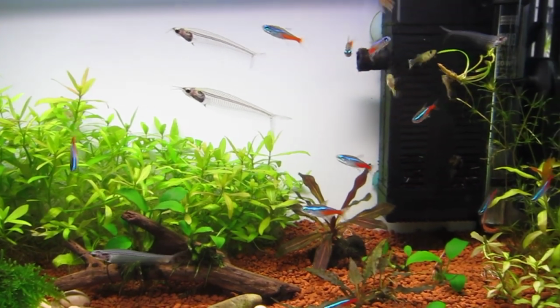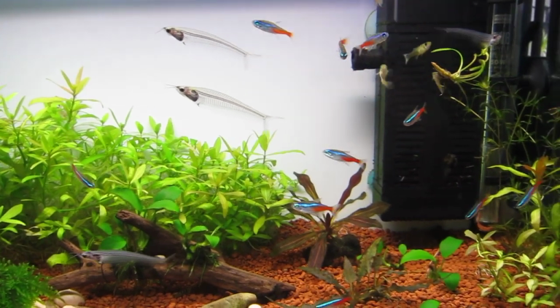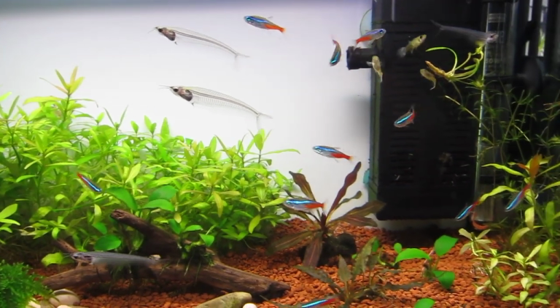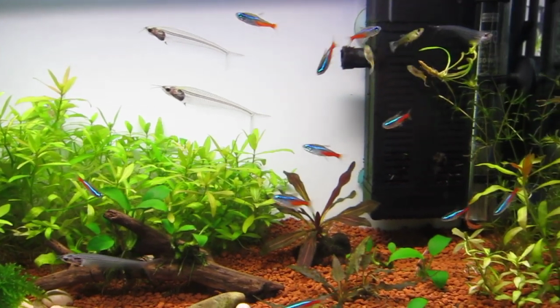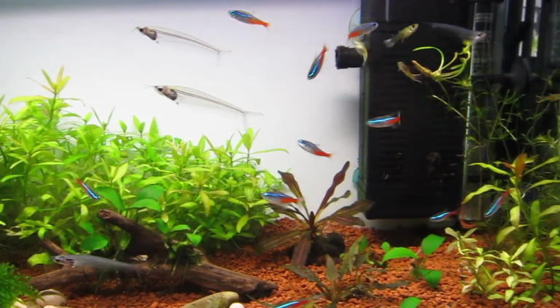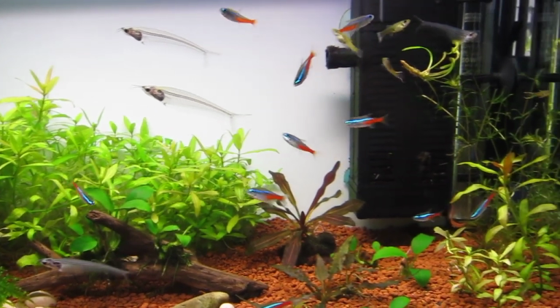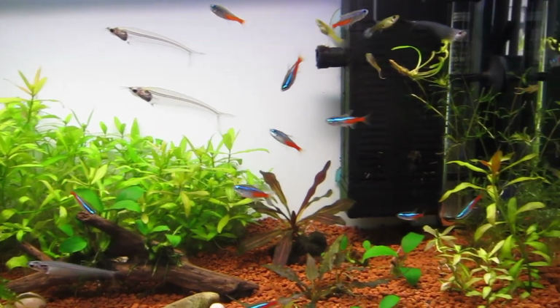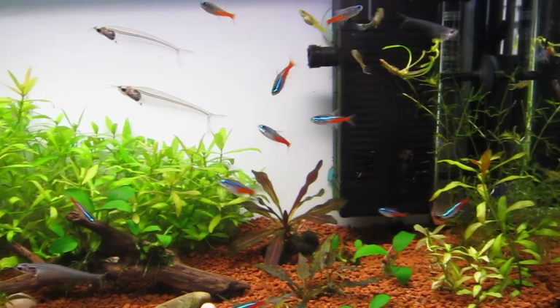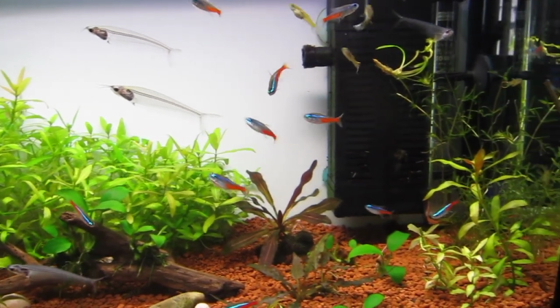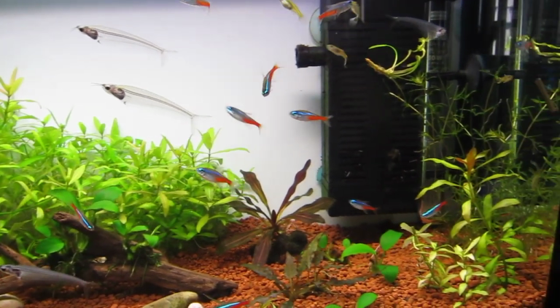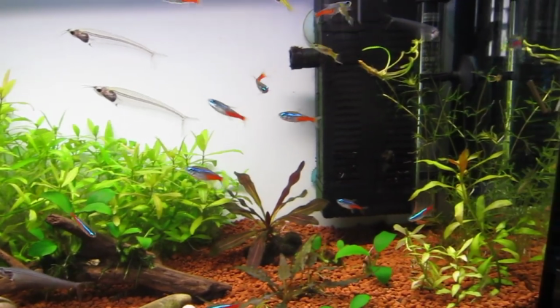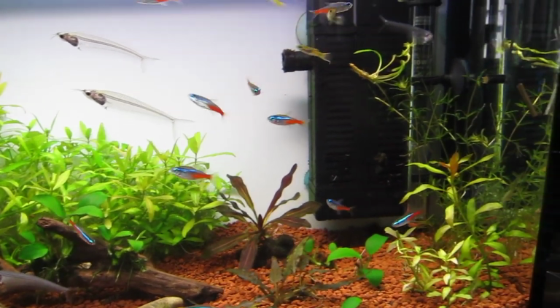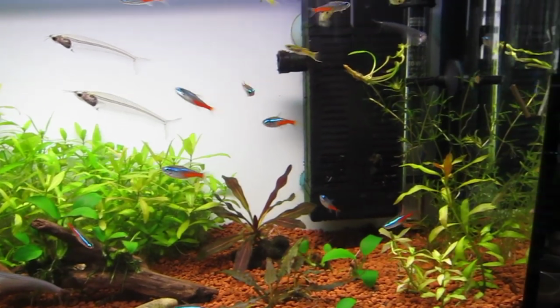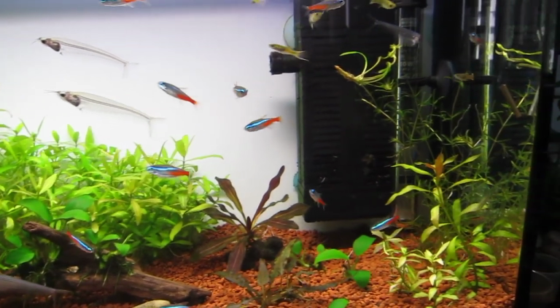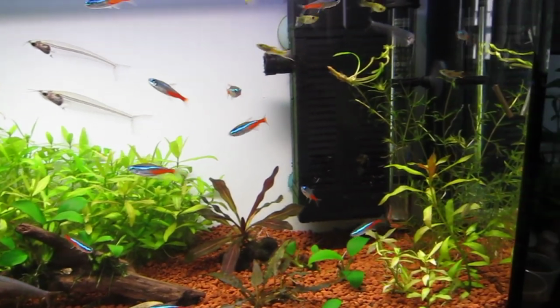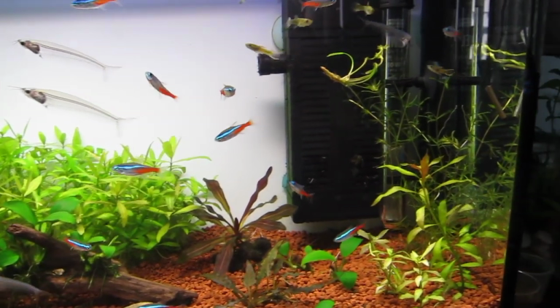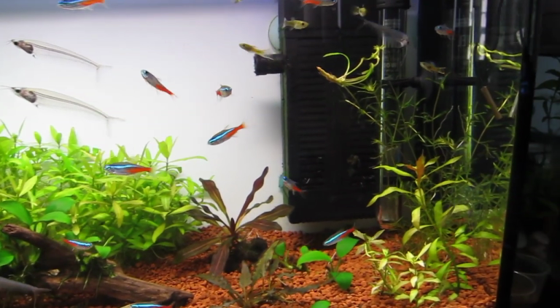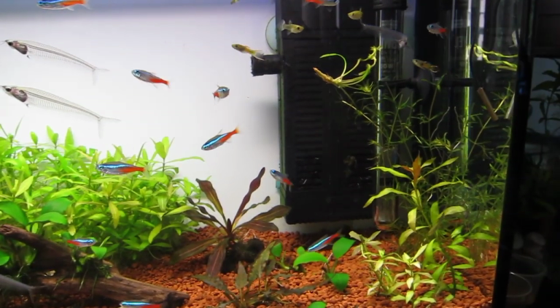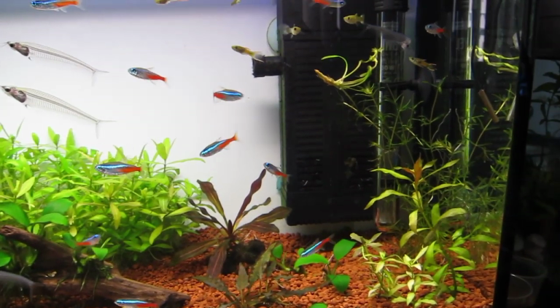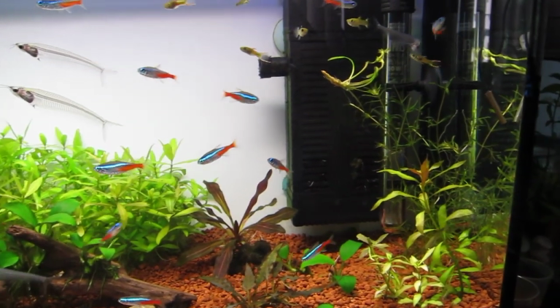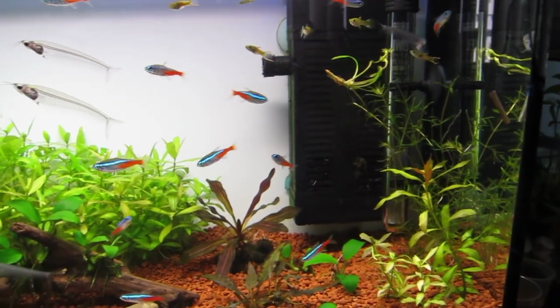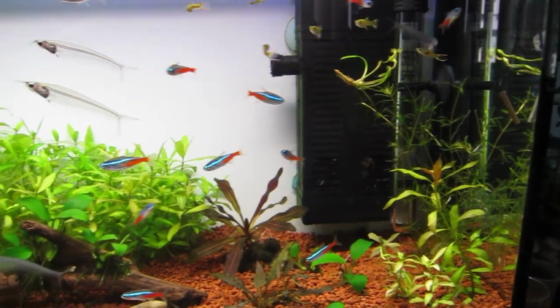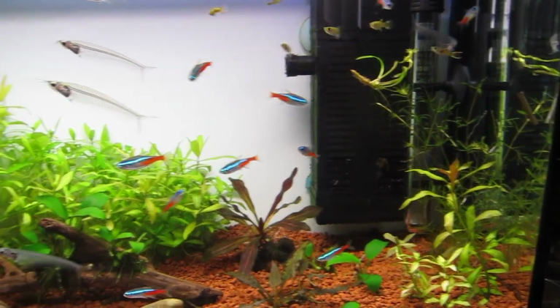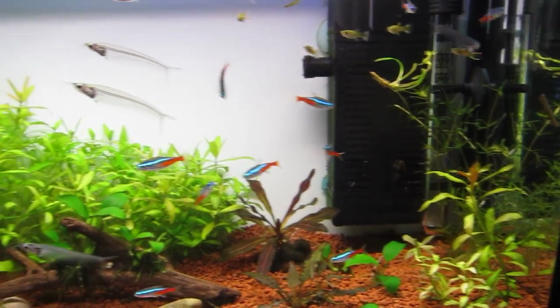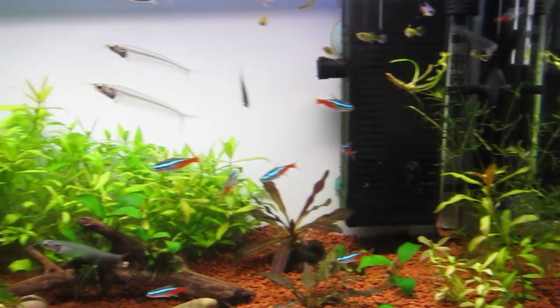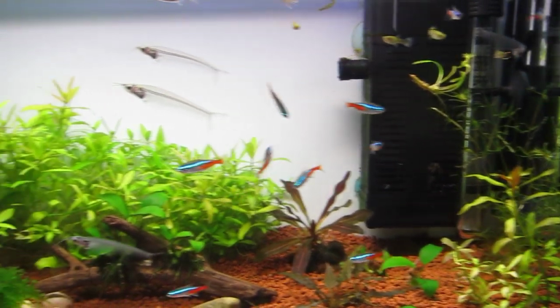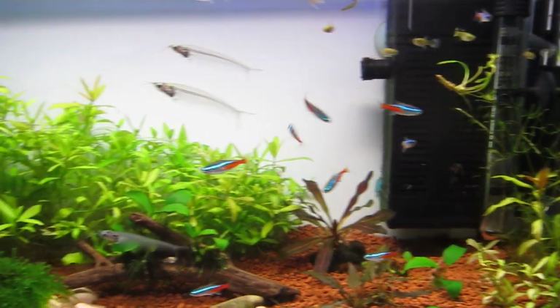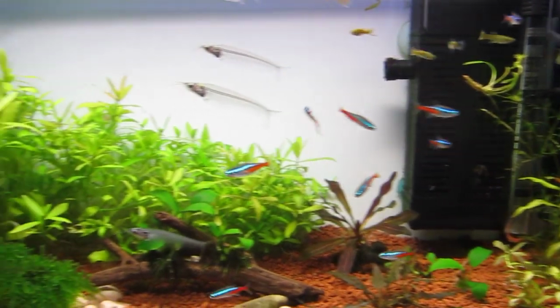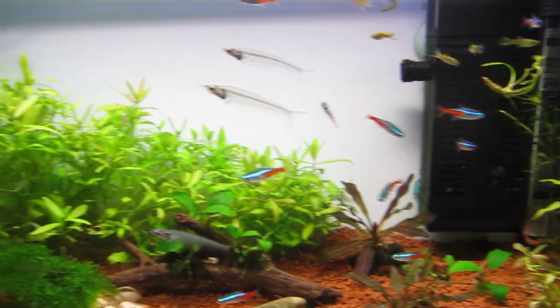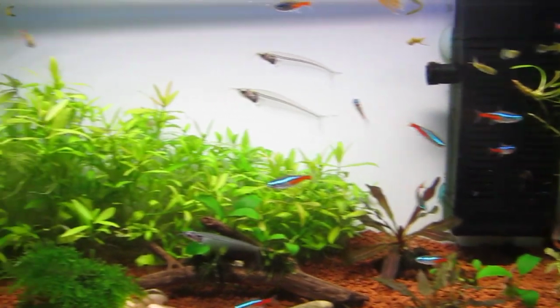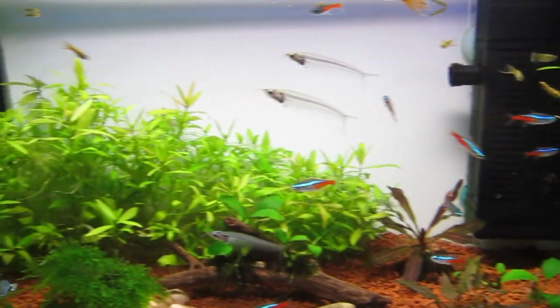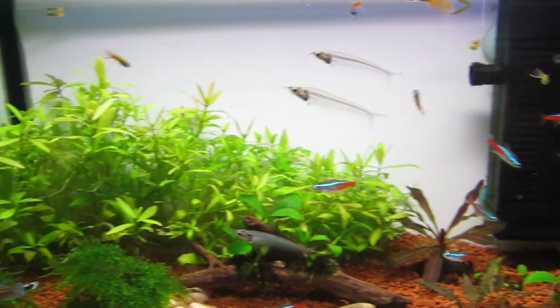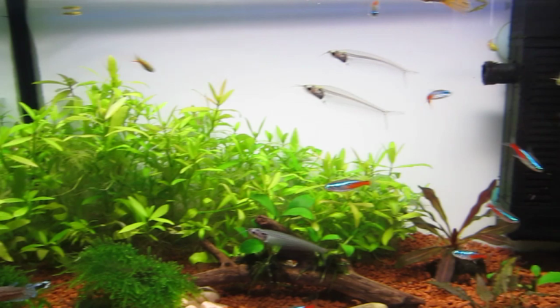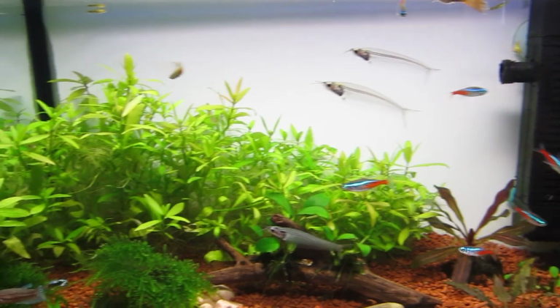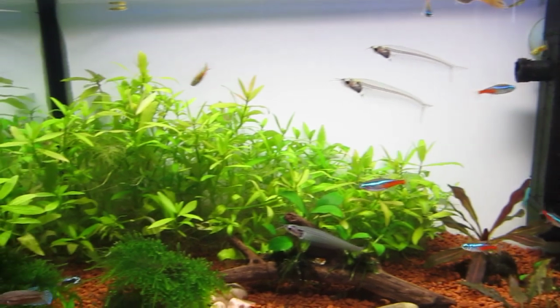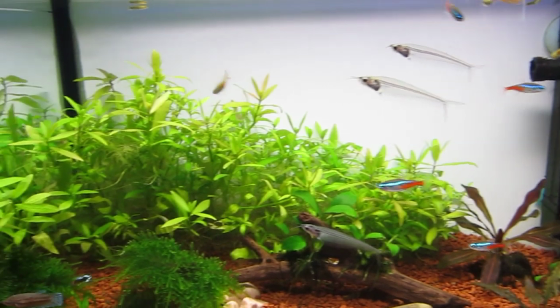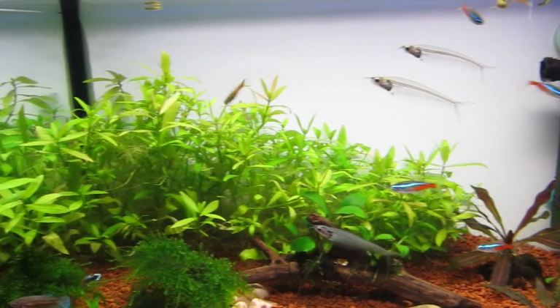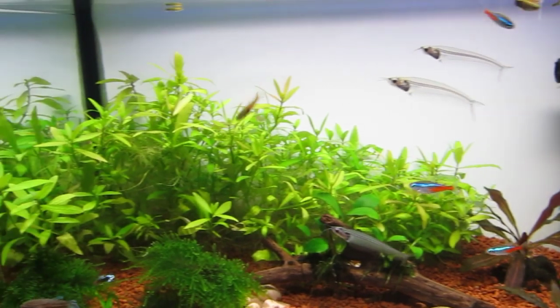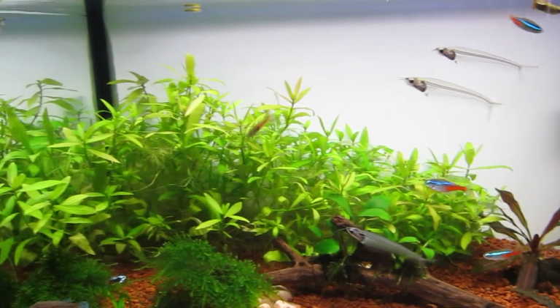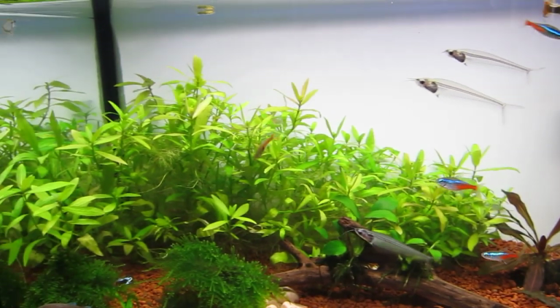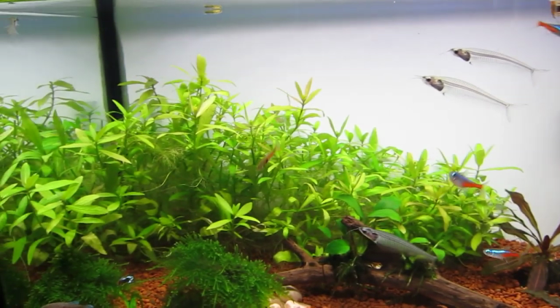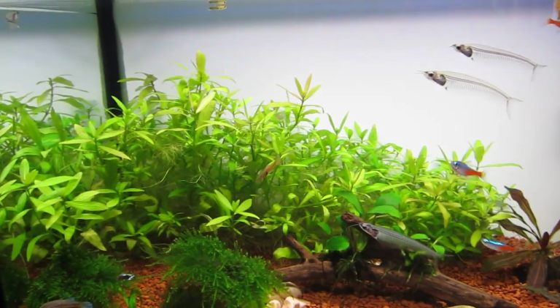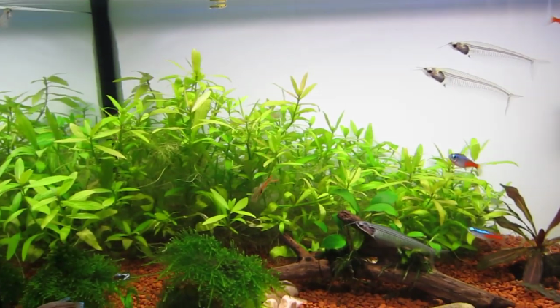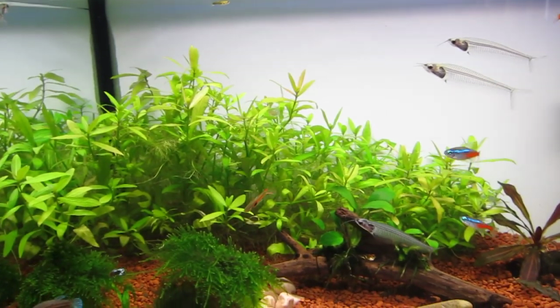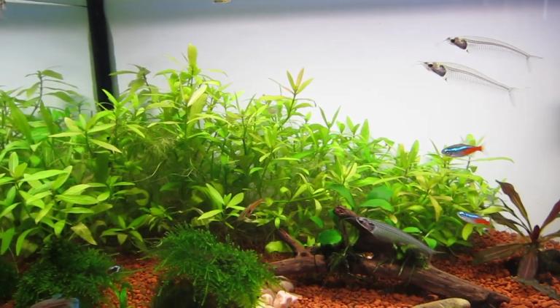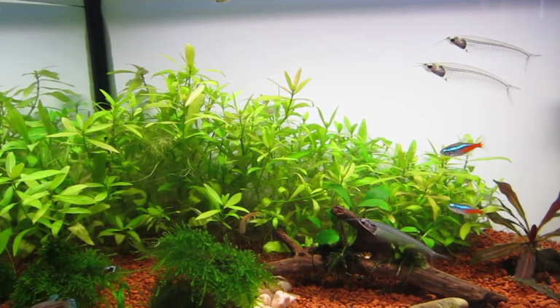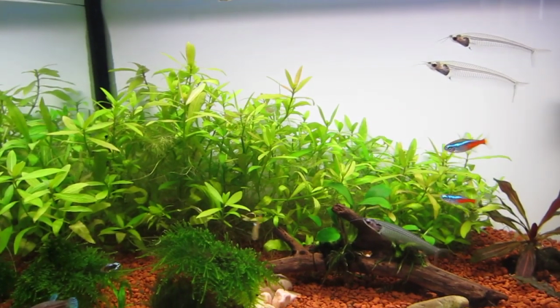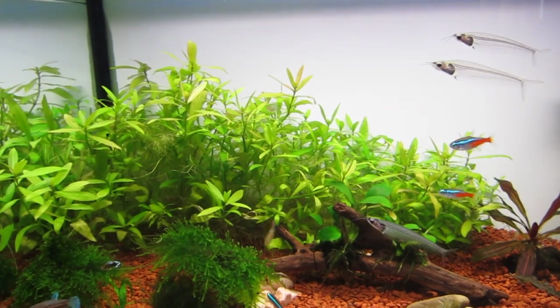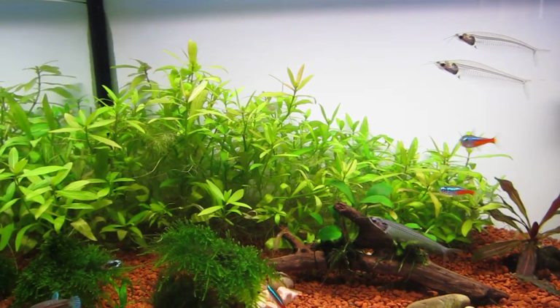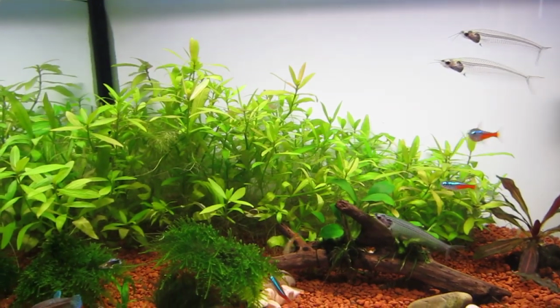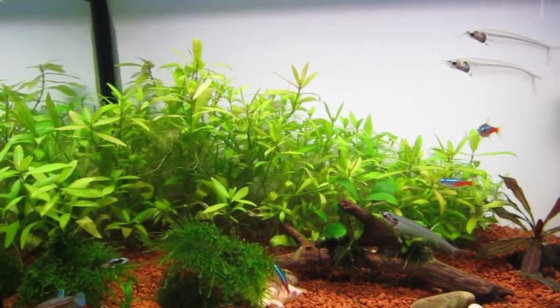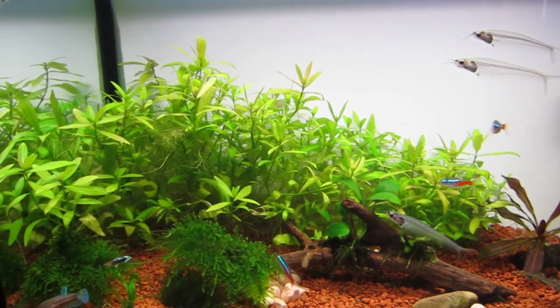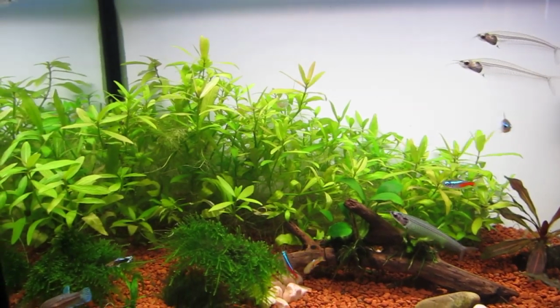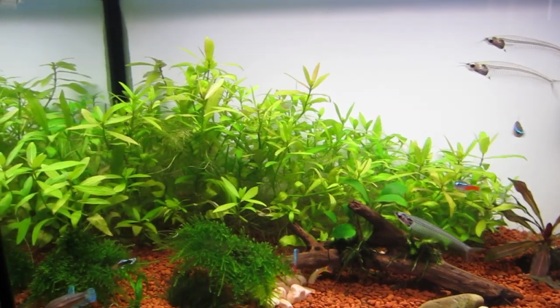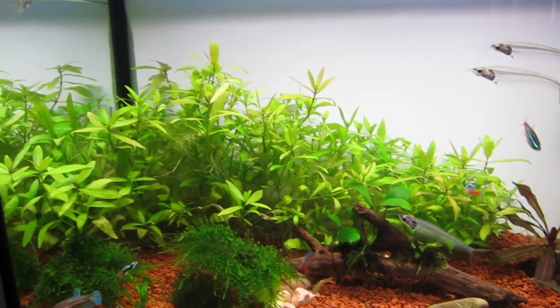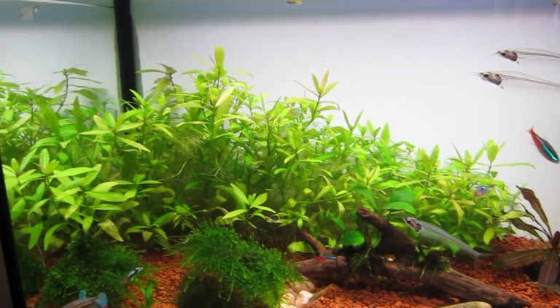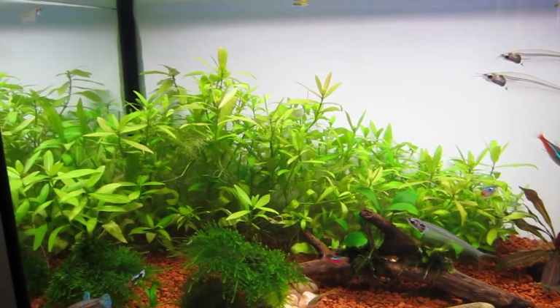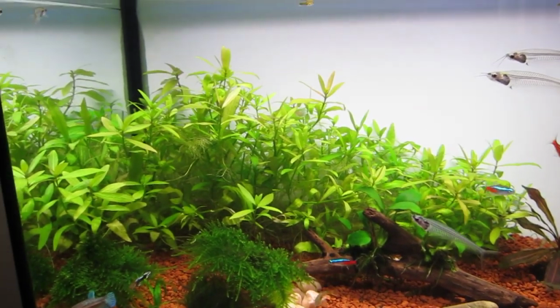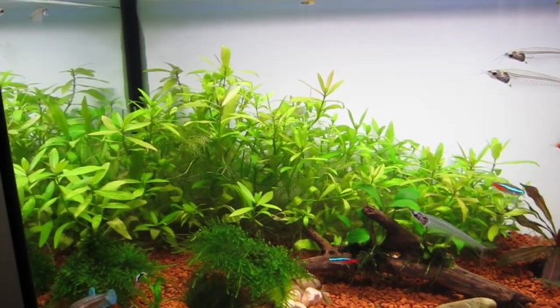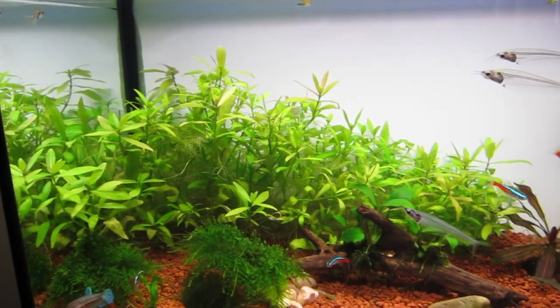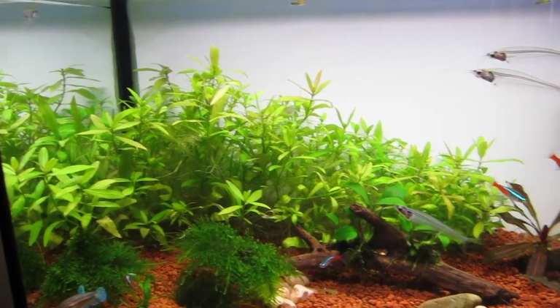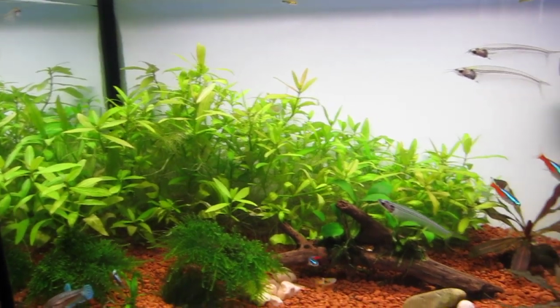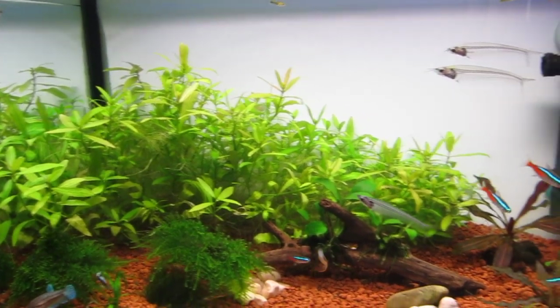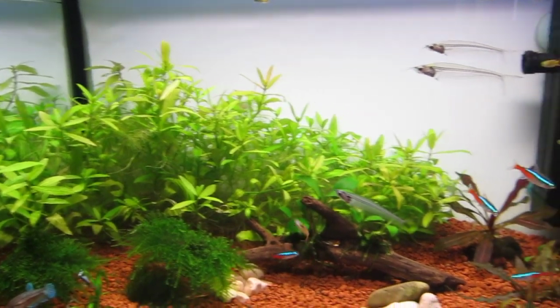I think most of them are not too bad. I was surprised that I only lost one neon out of all of that, because I honestly thought they were all gone.